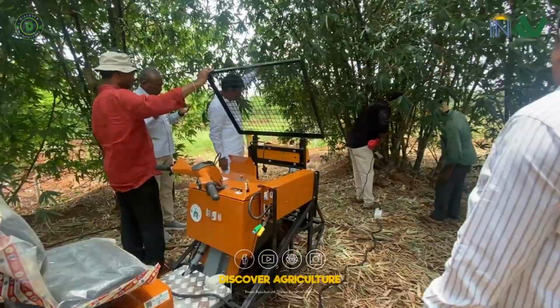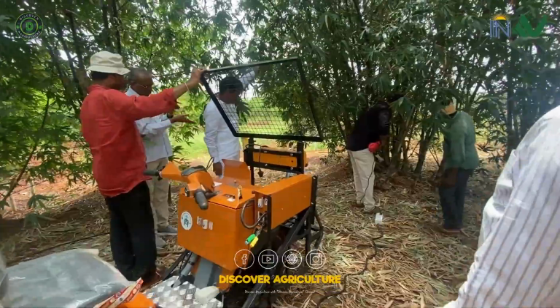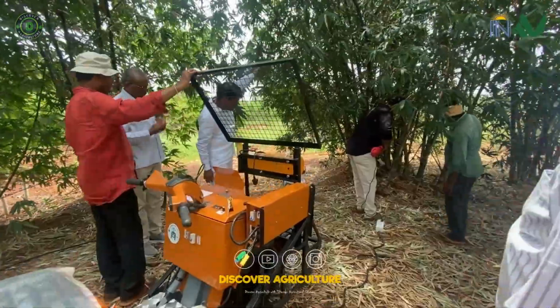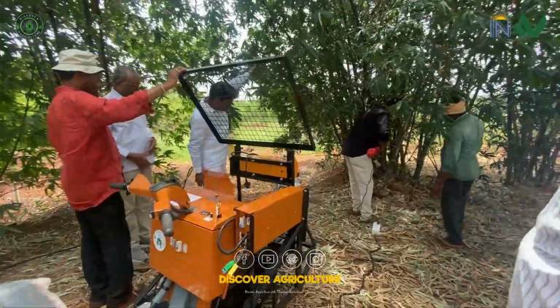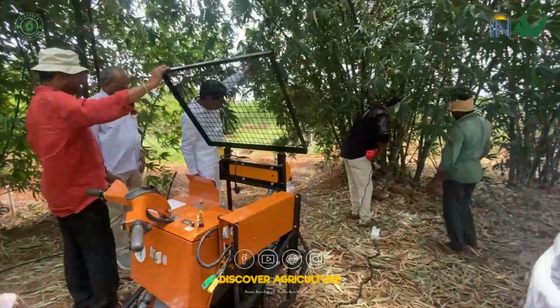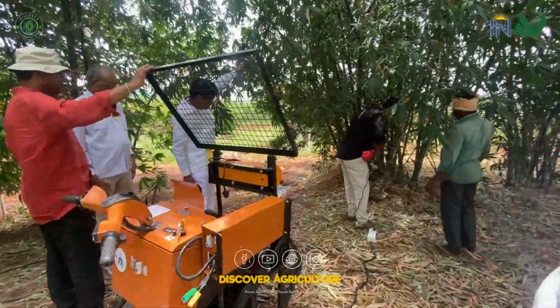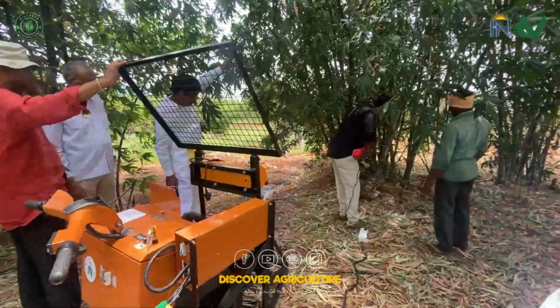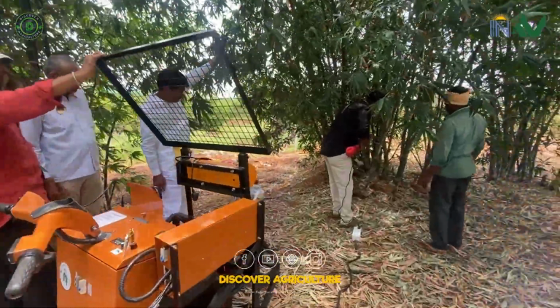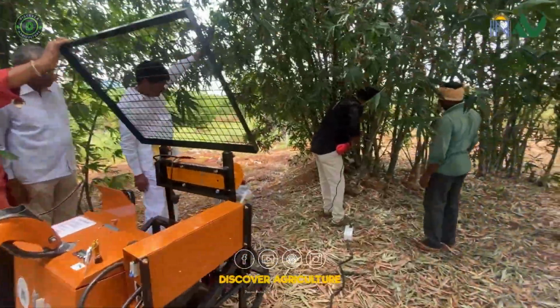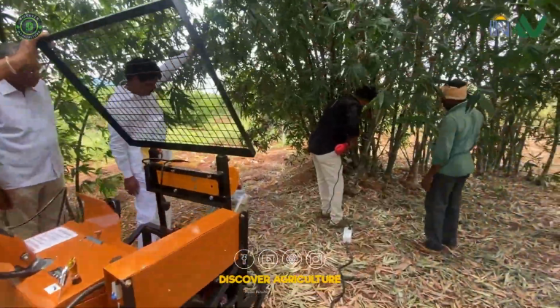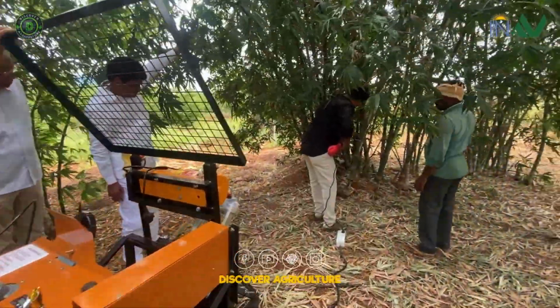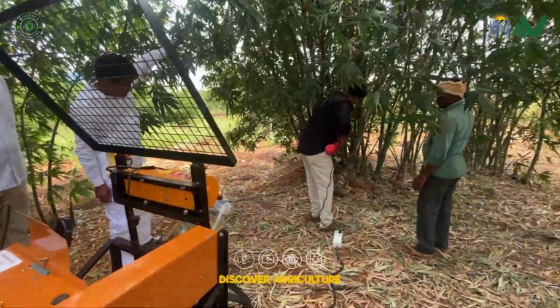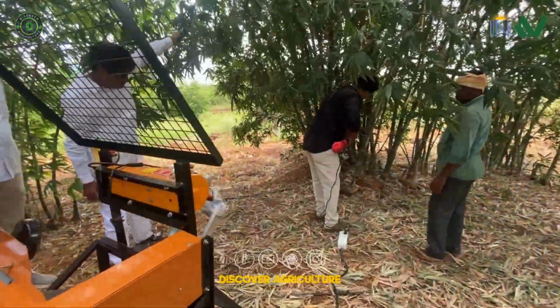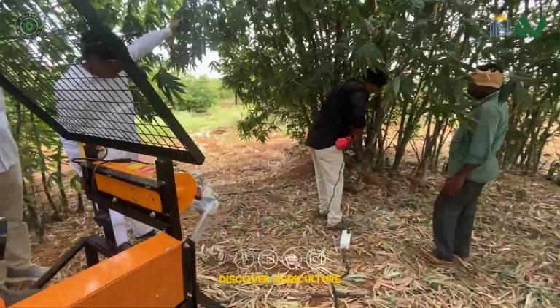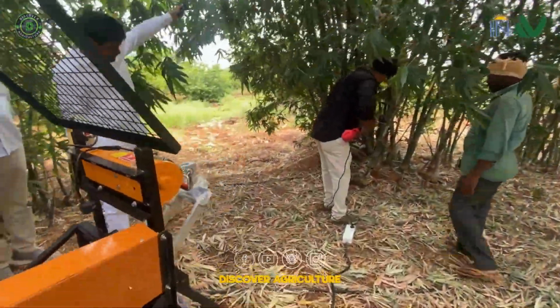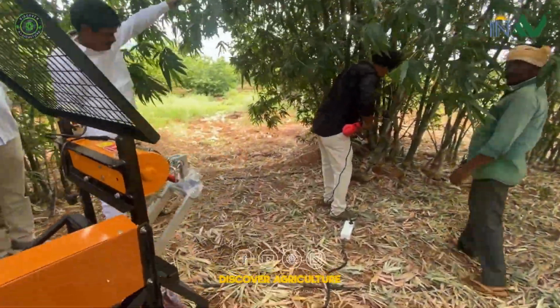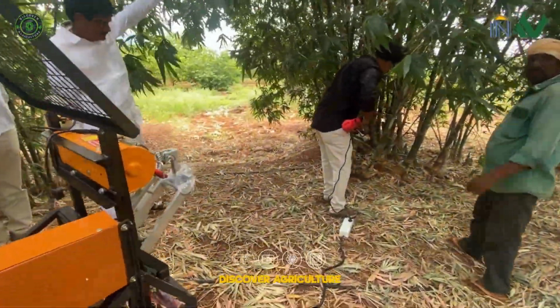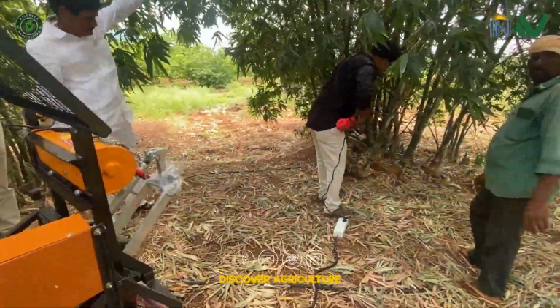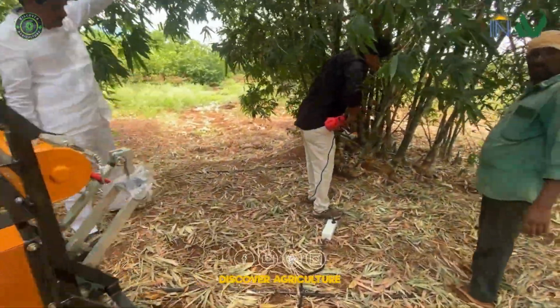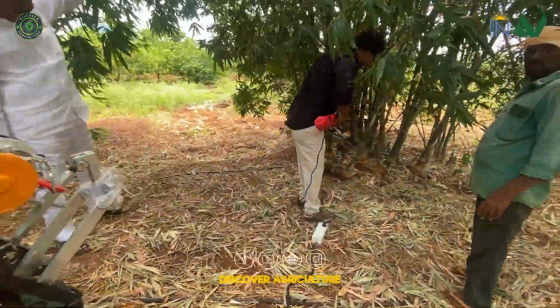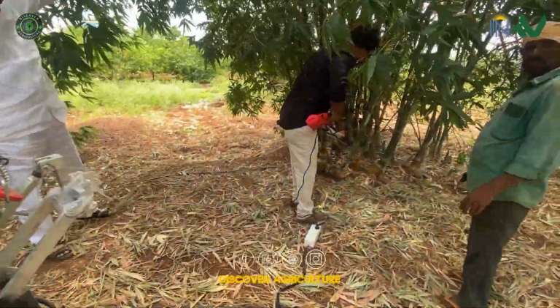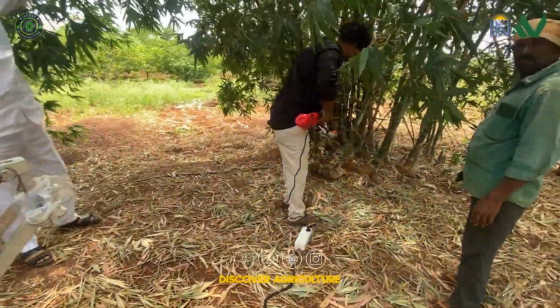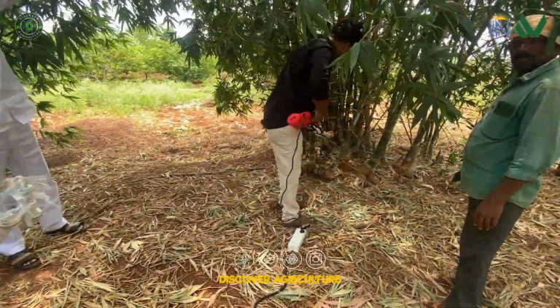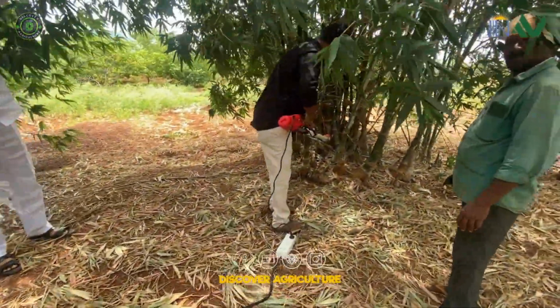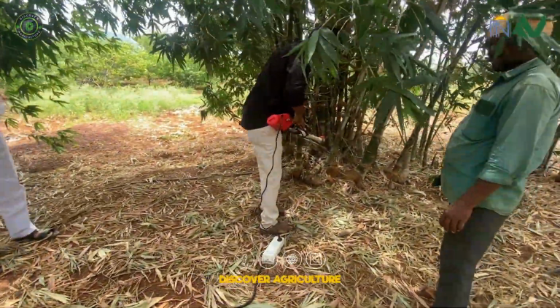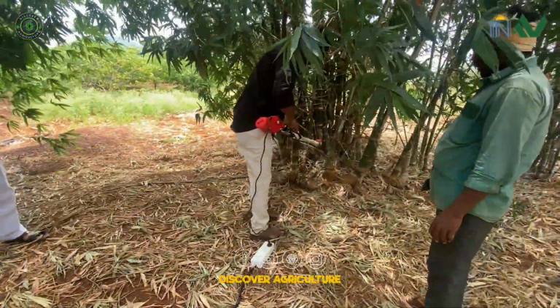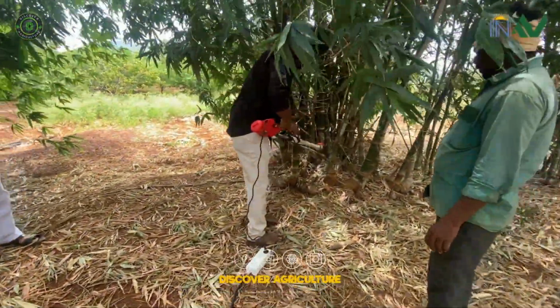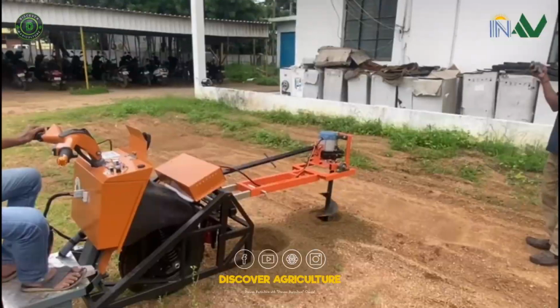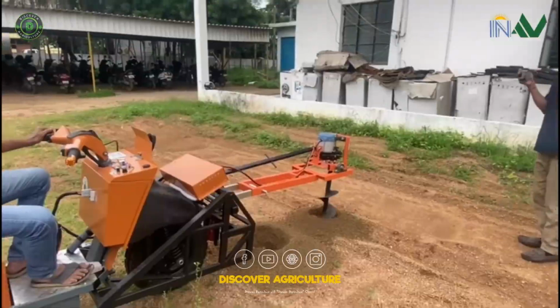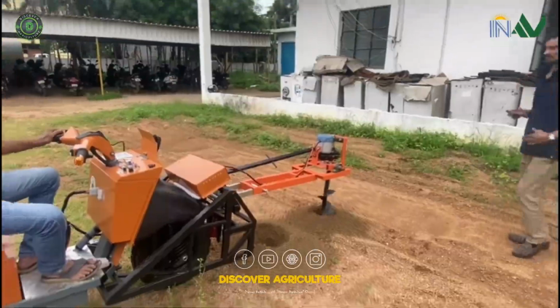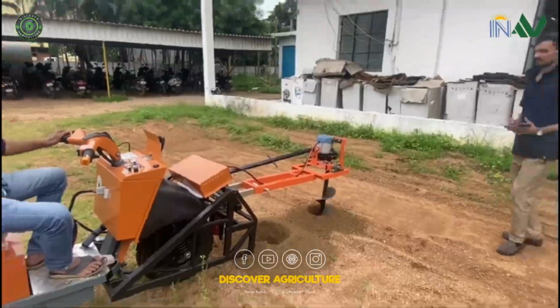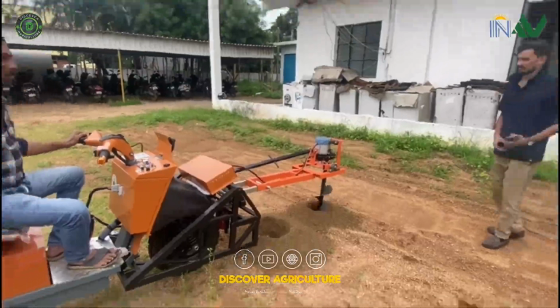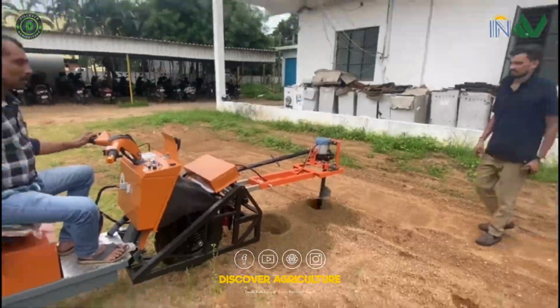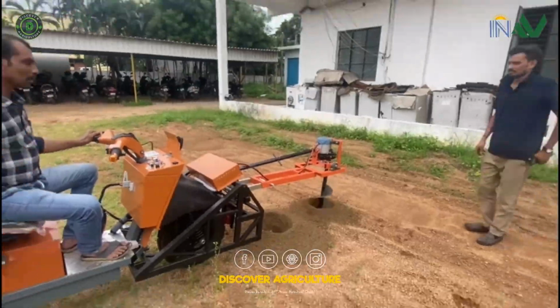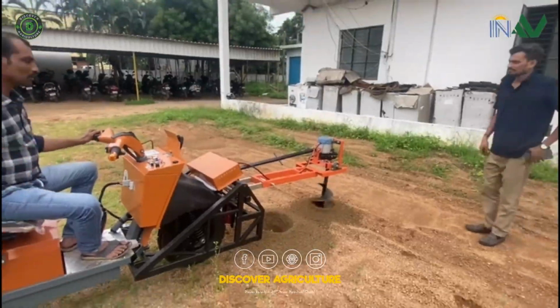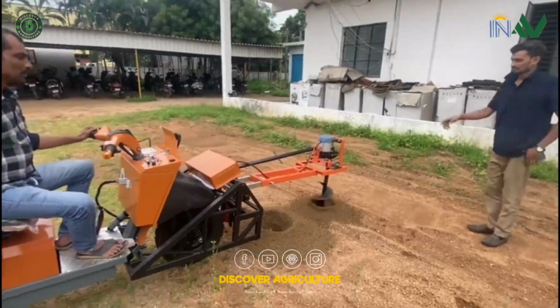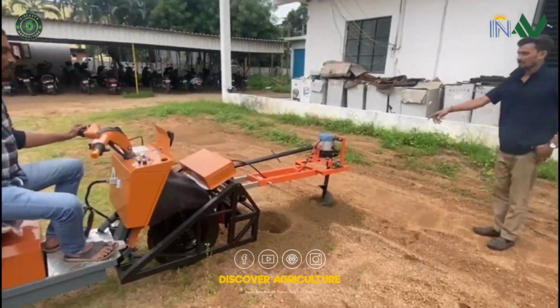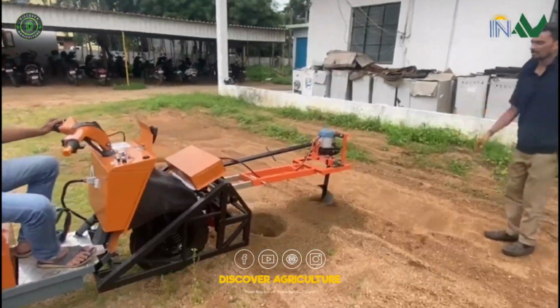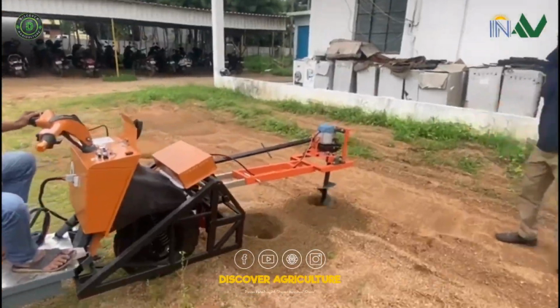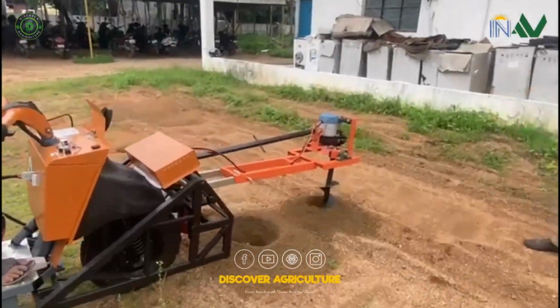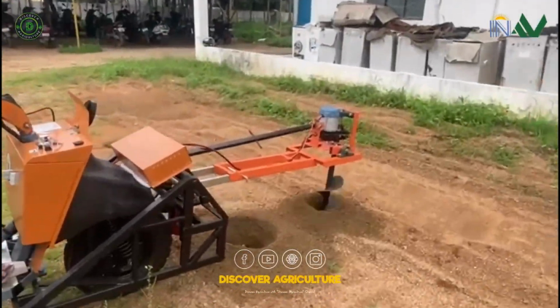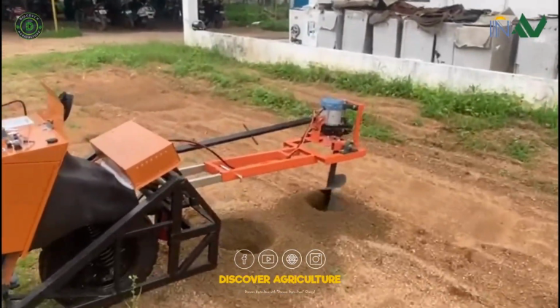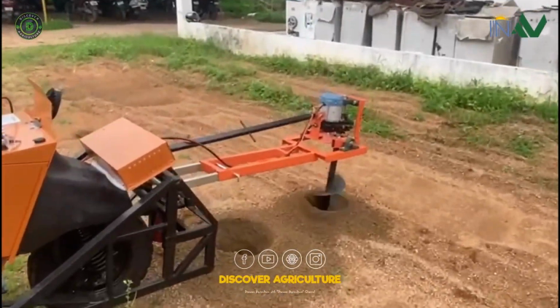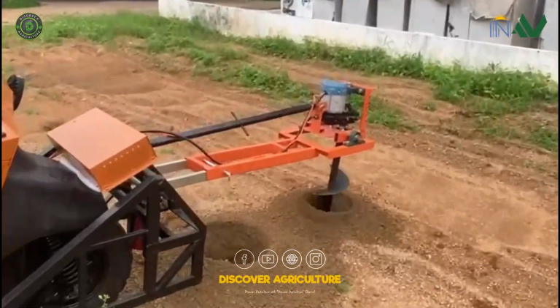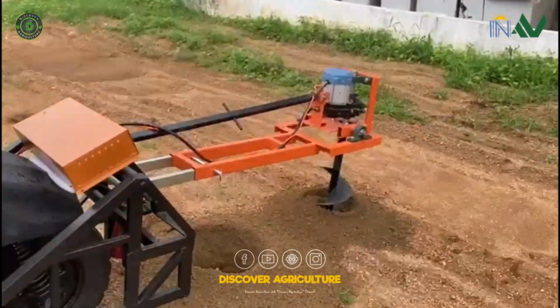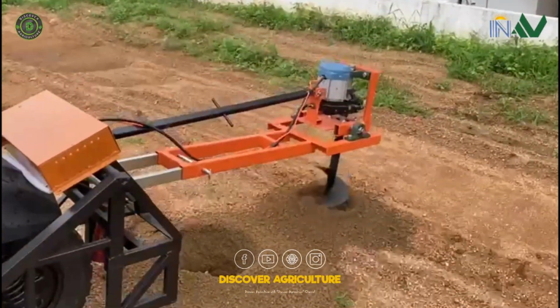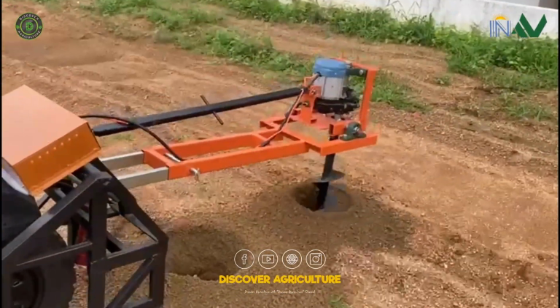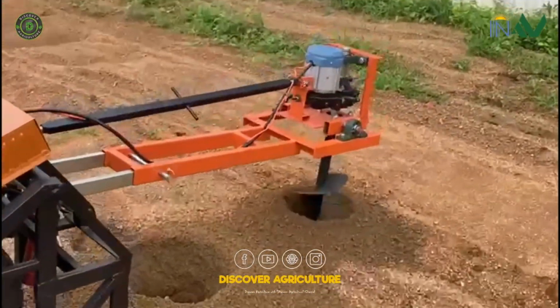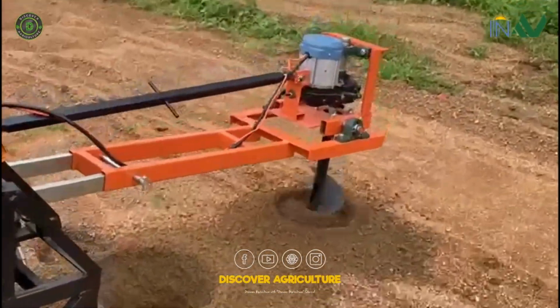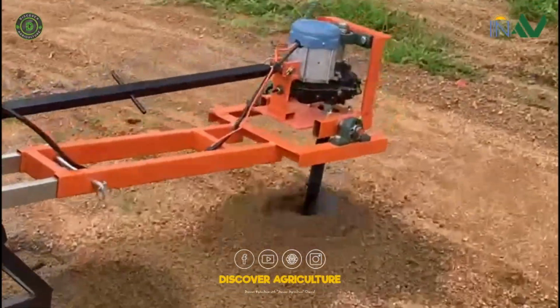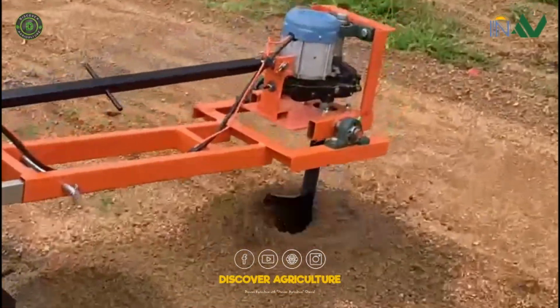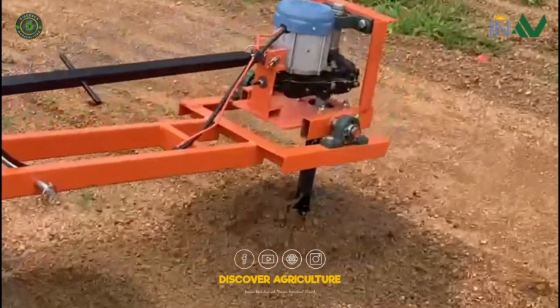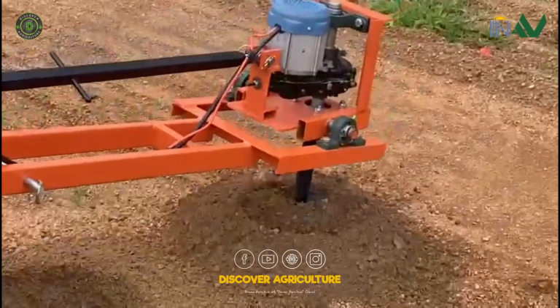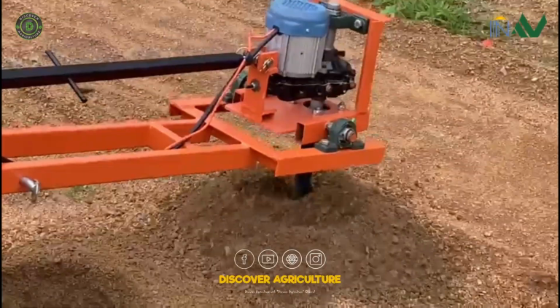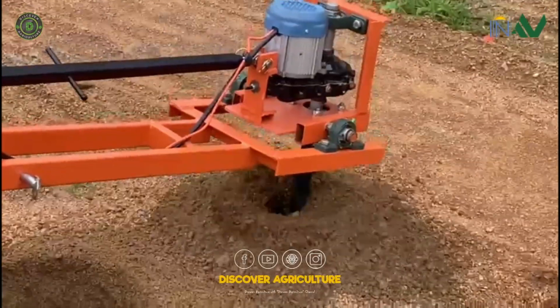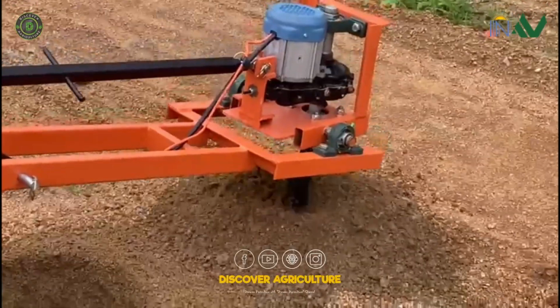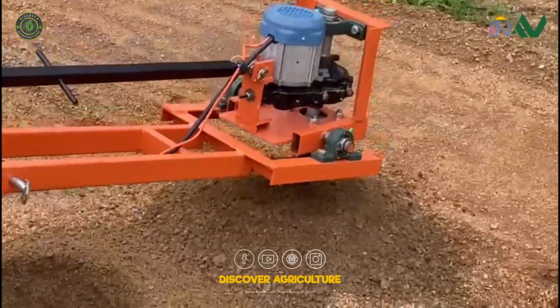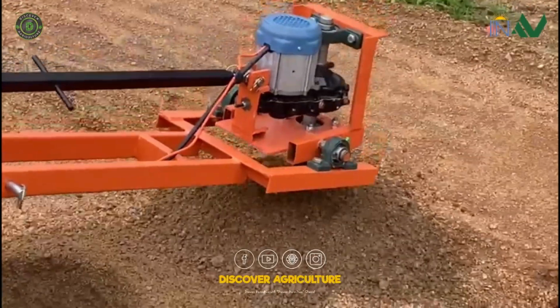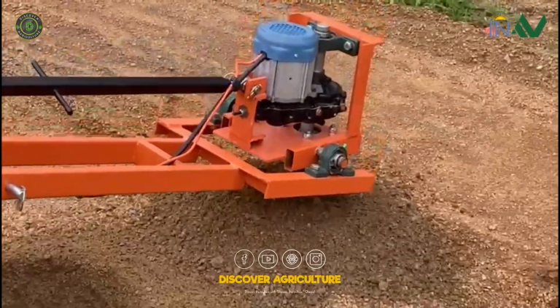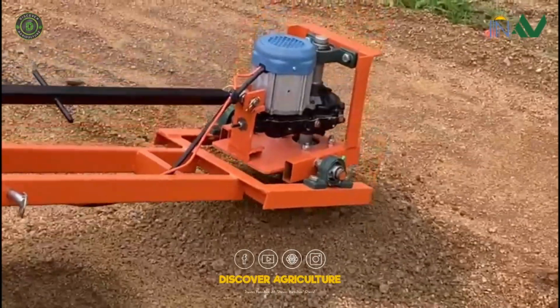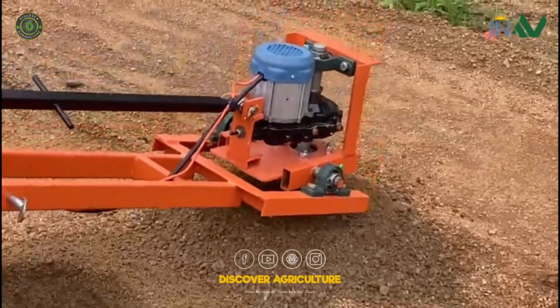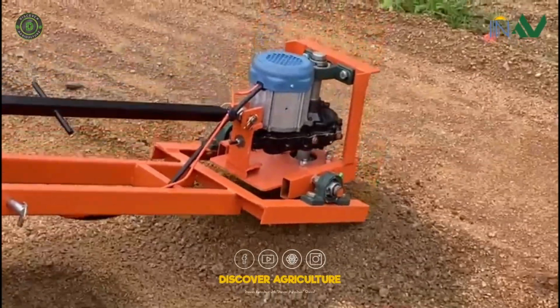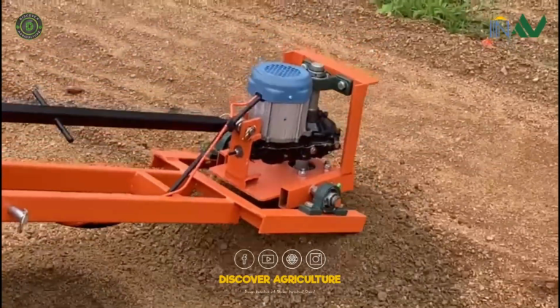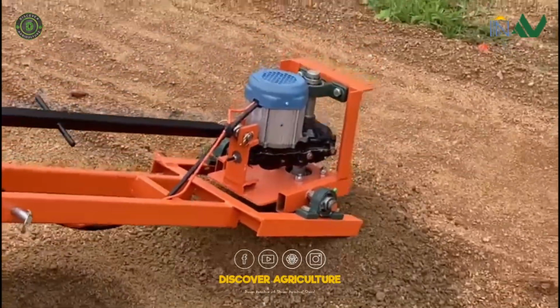Start your plantation work with the pothole digger attachment, ideal for creating uniform, deep planting pits for bamboo.